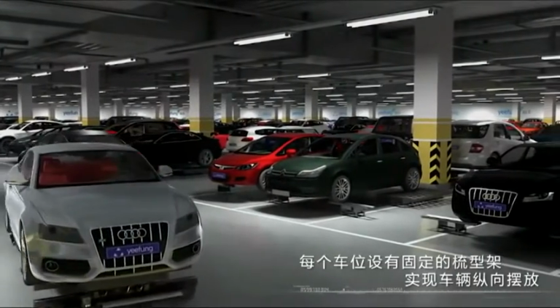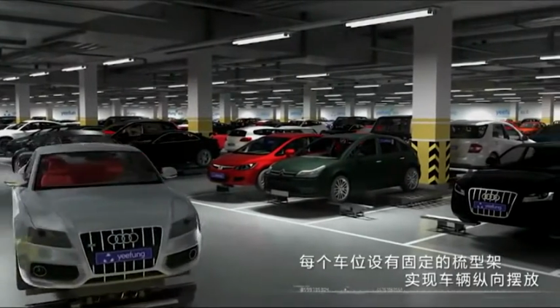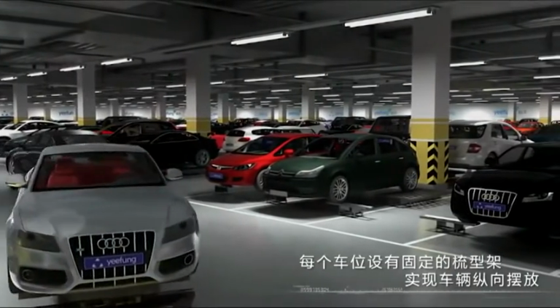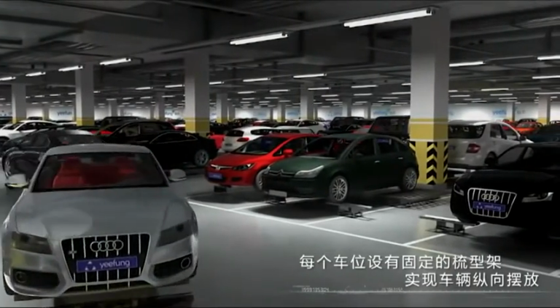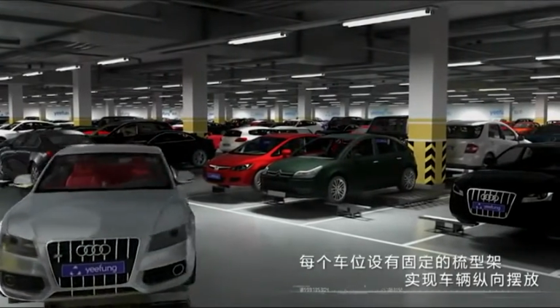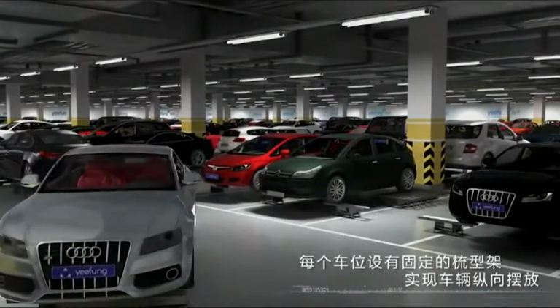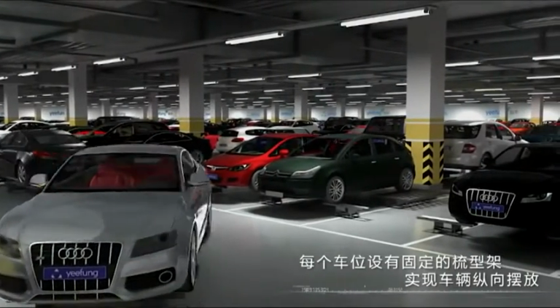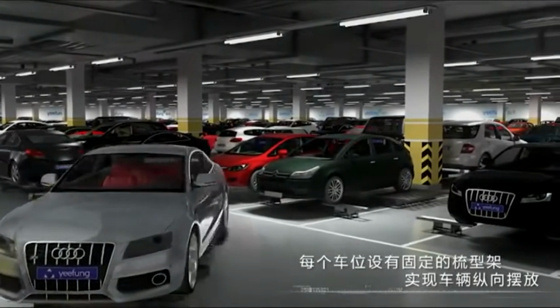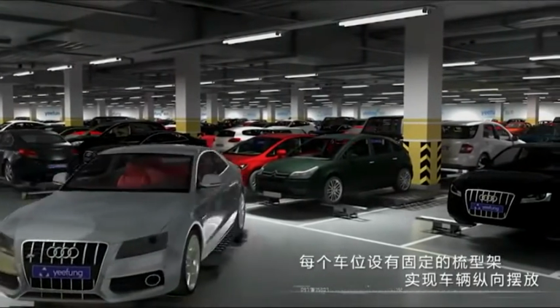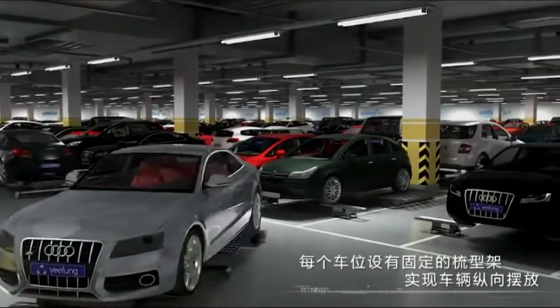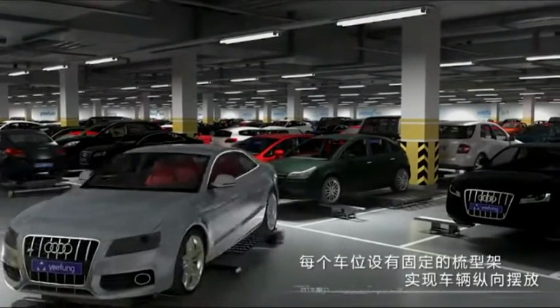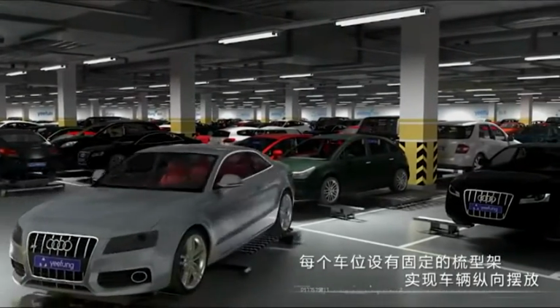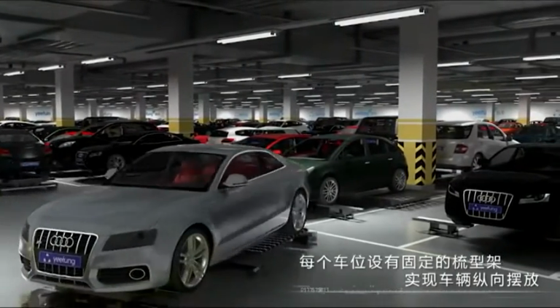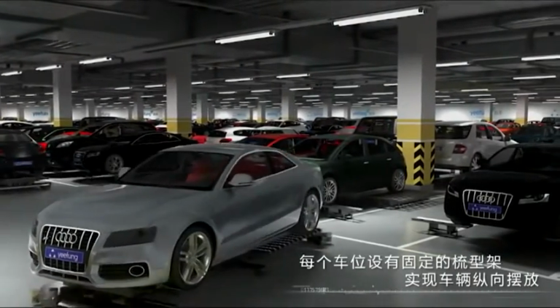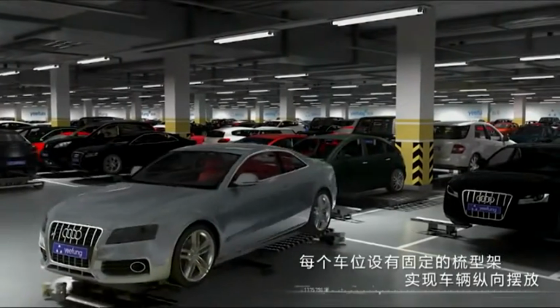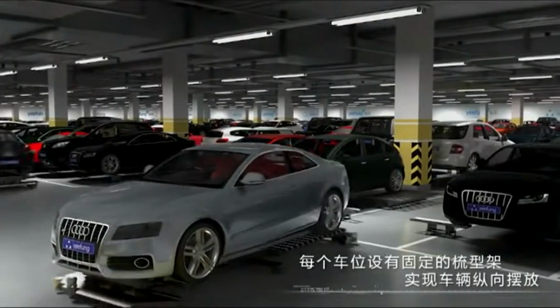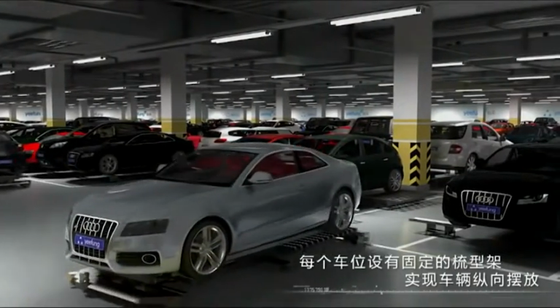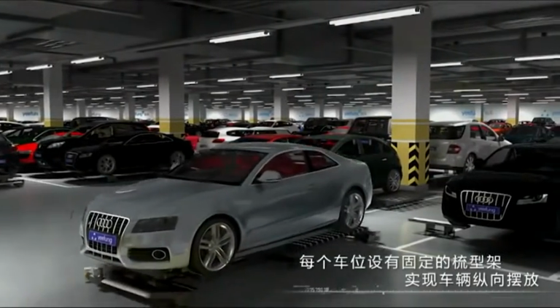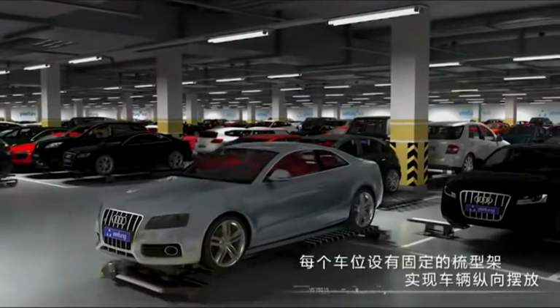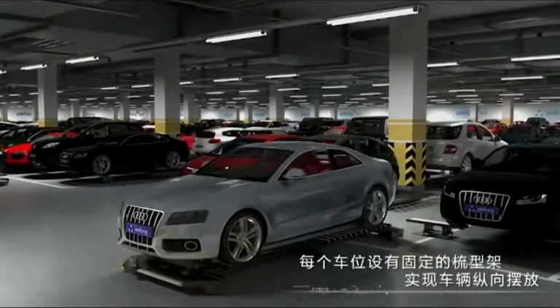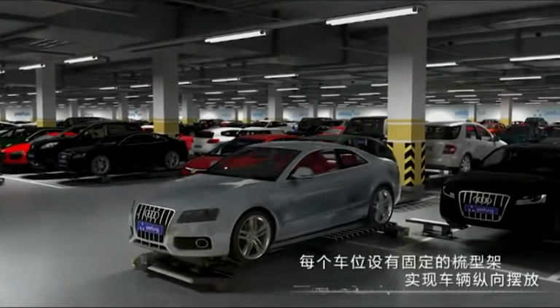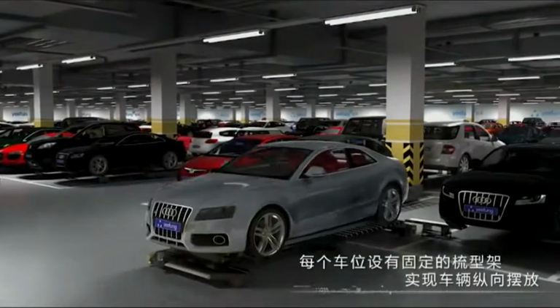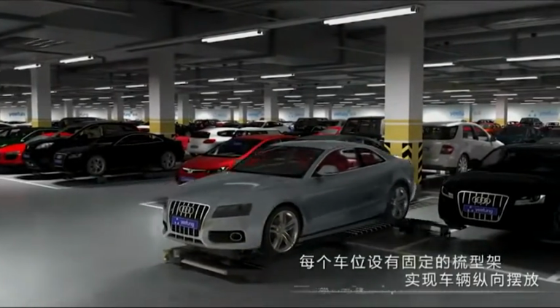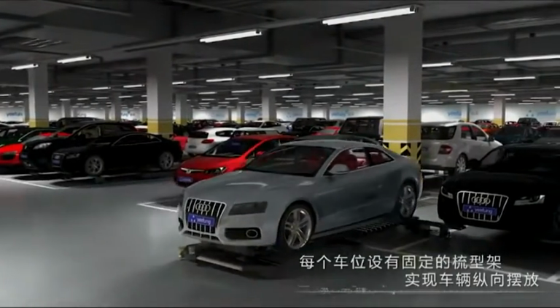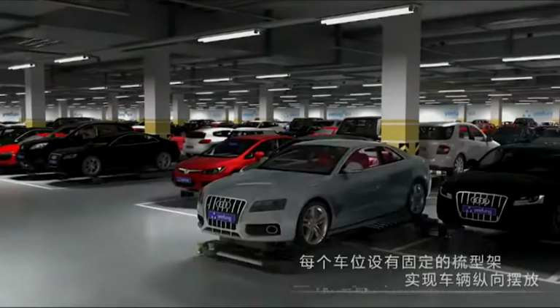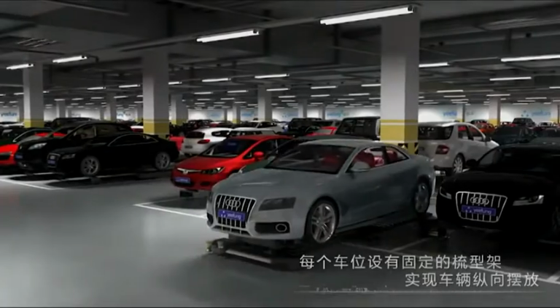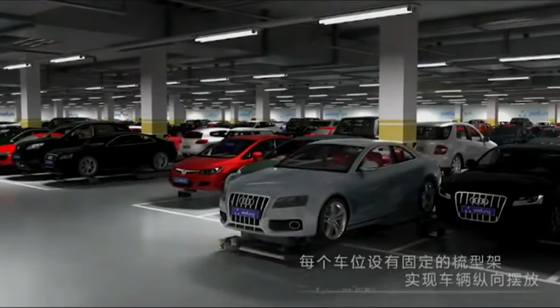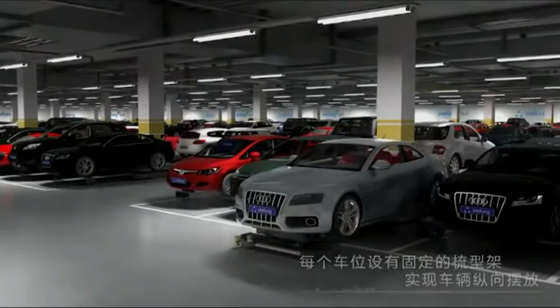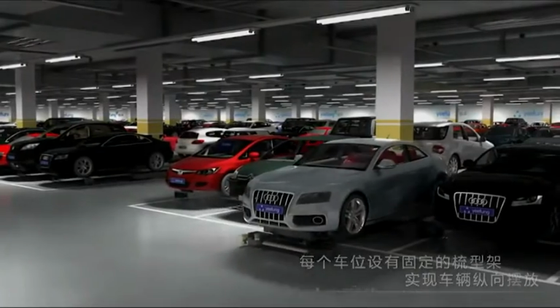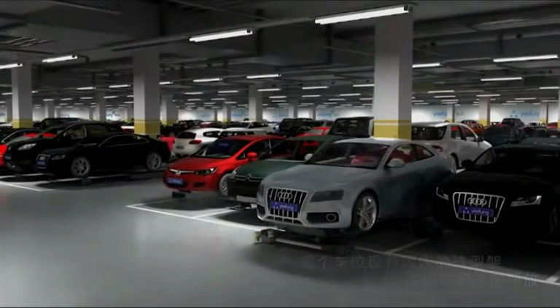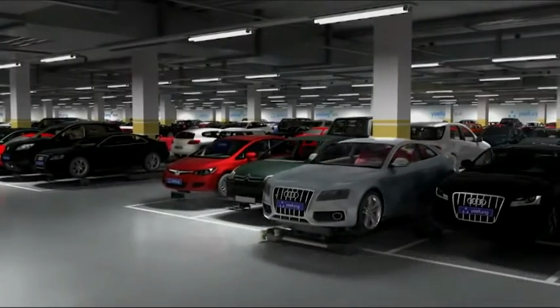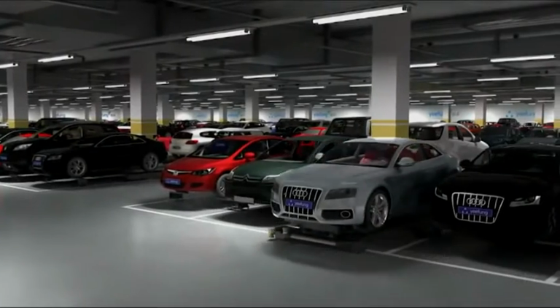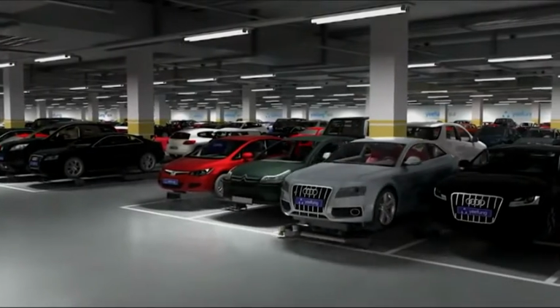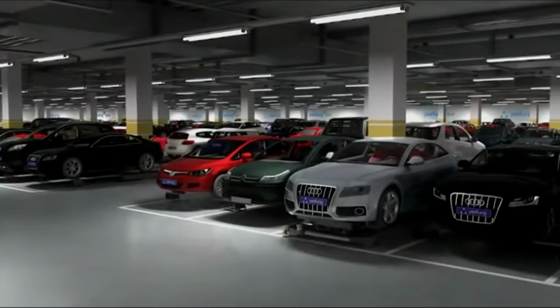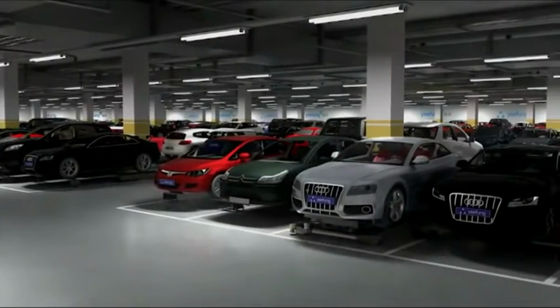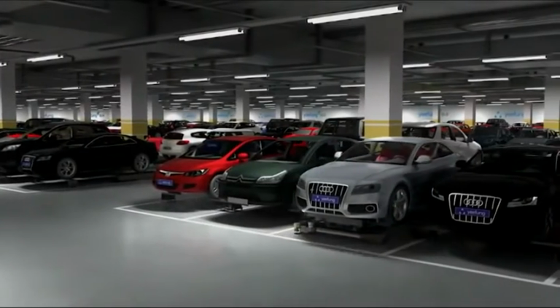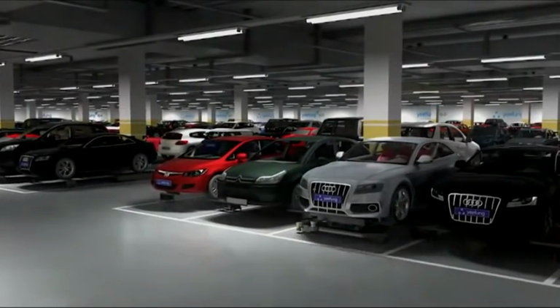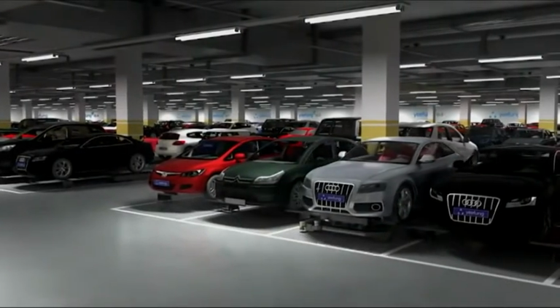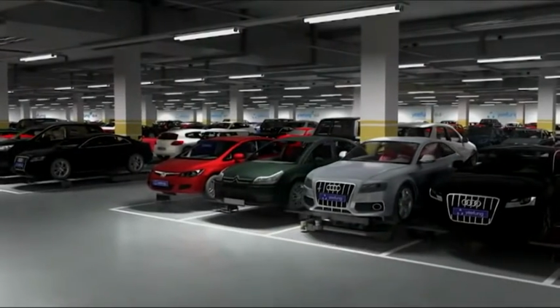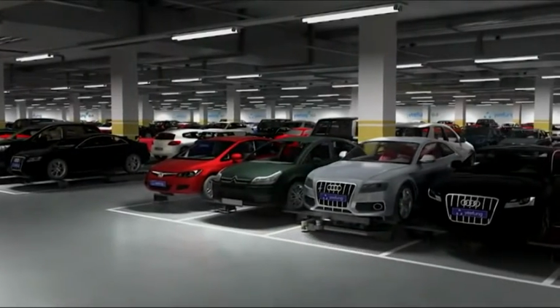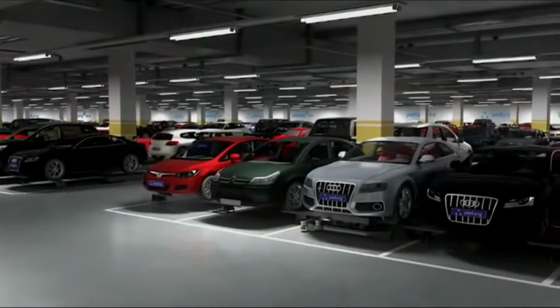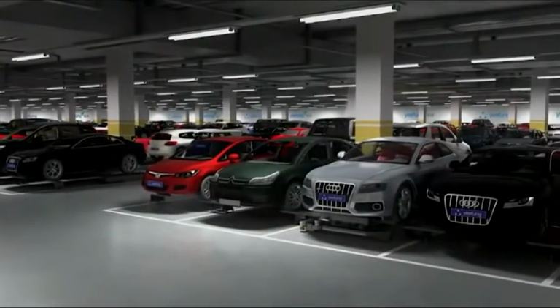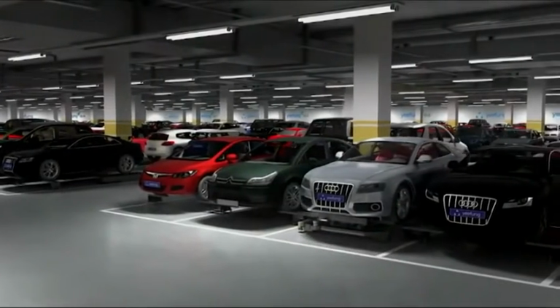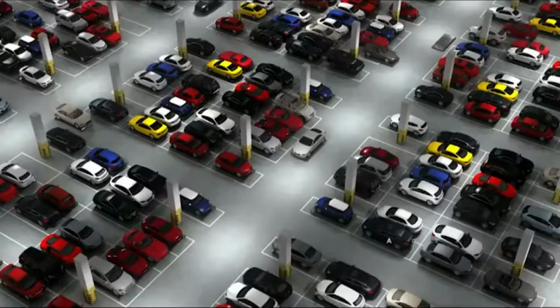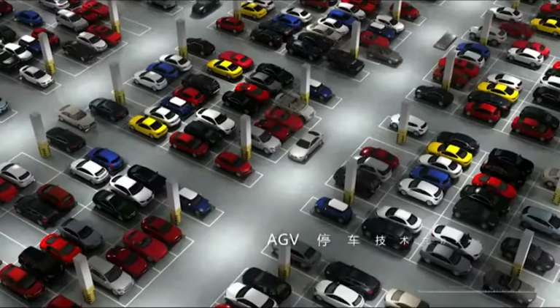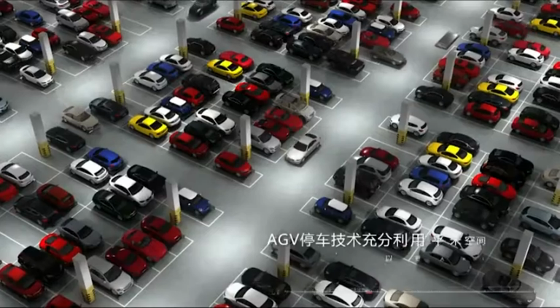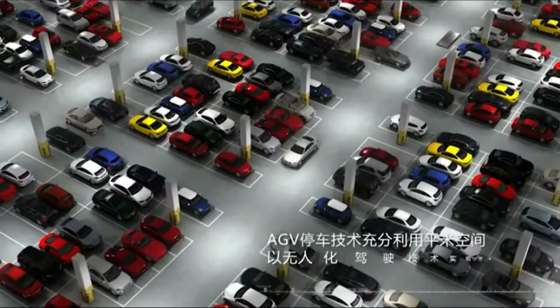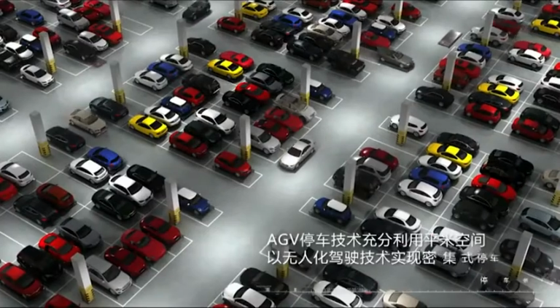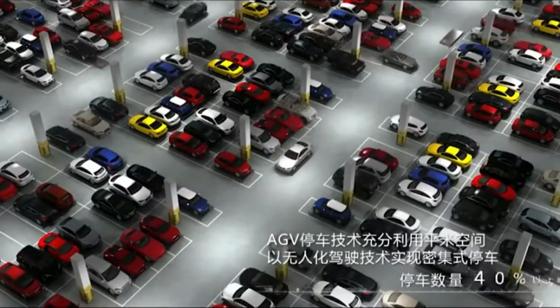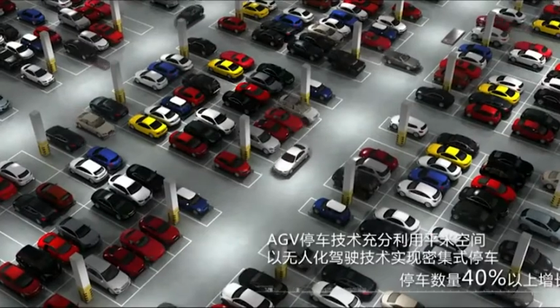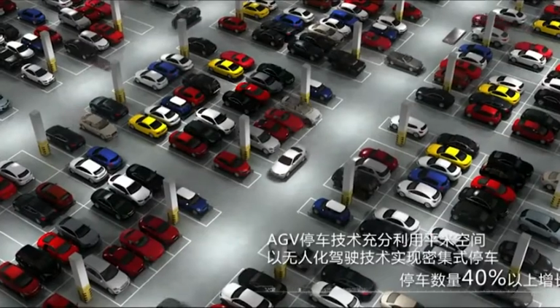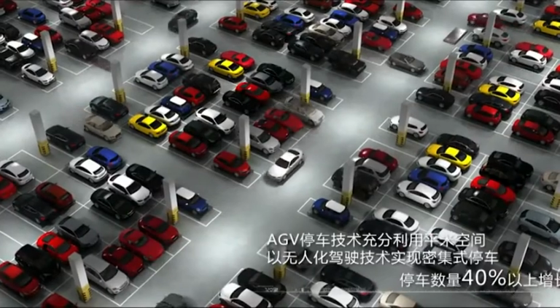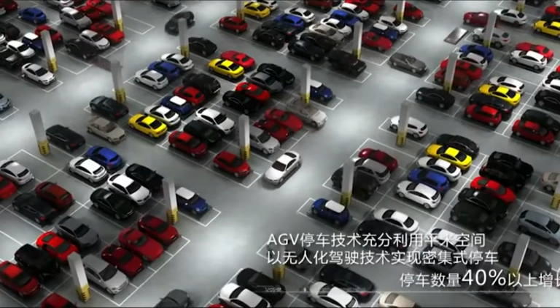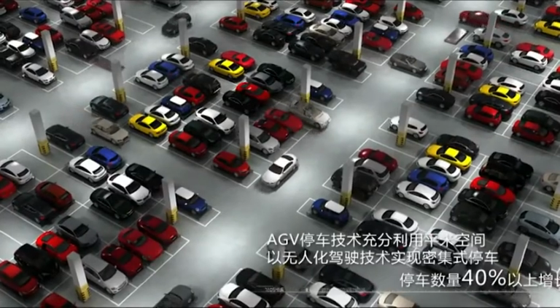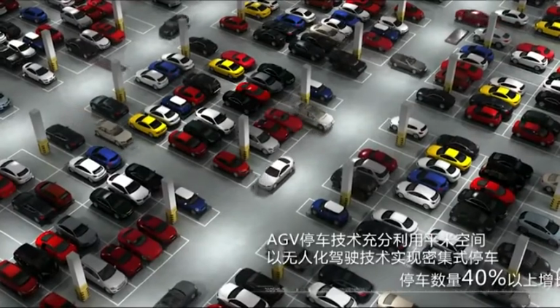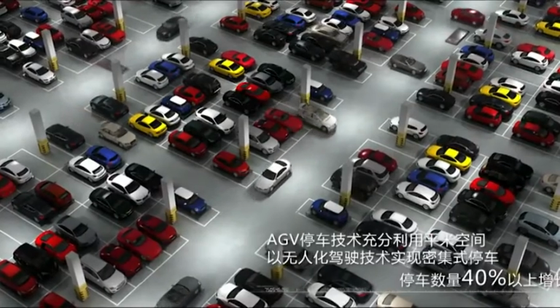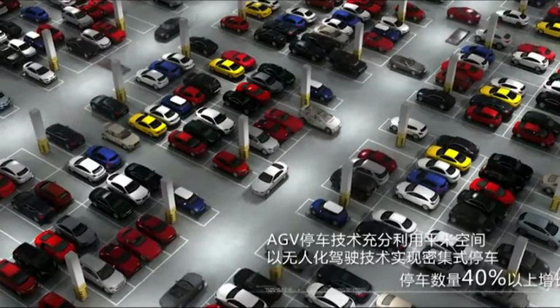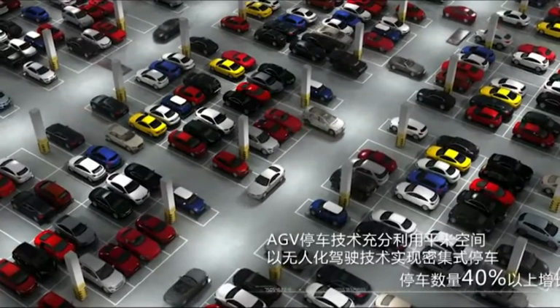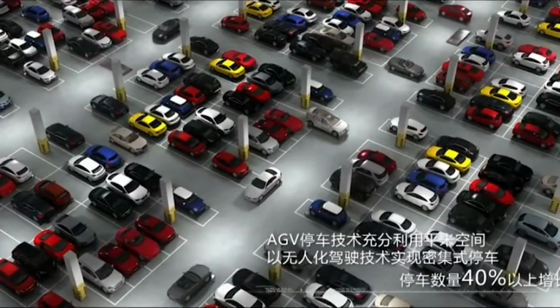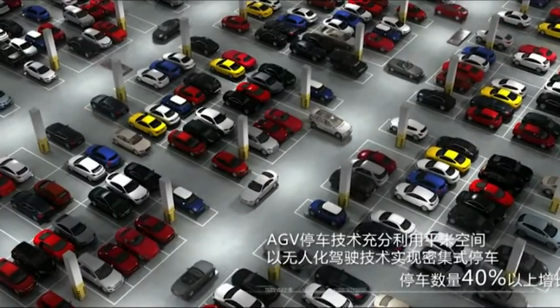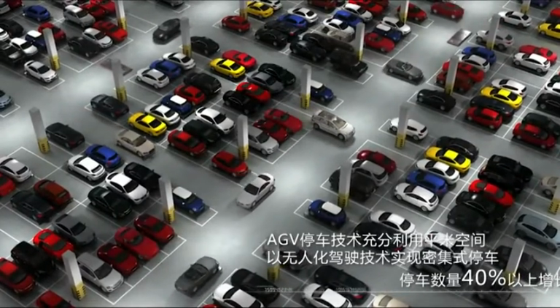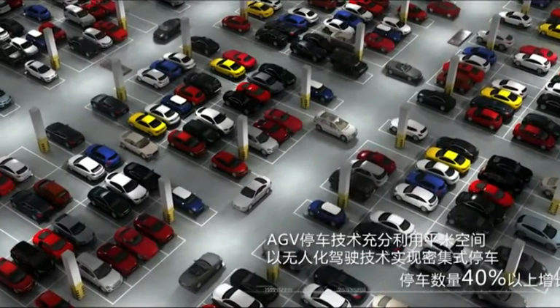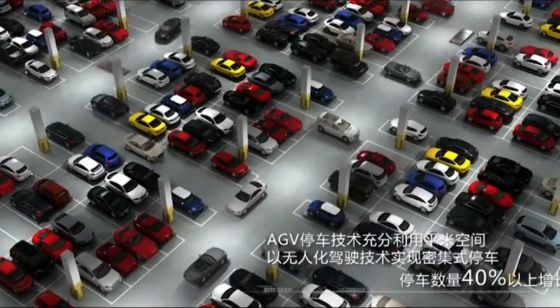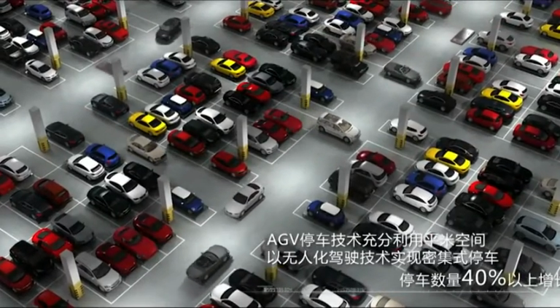But finesse like this doesn't come cheap, with one of these robots retailing for a cool 150,000 US dollars.